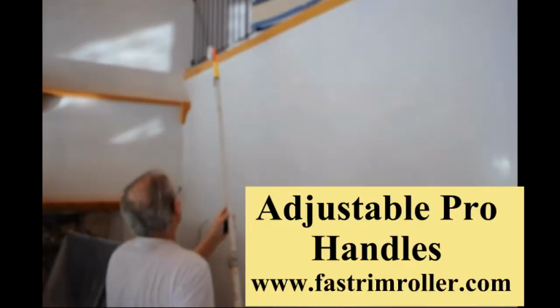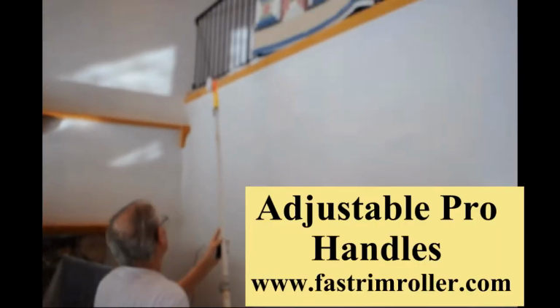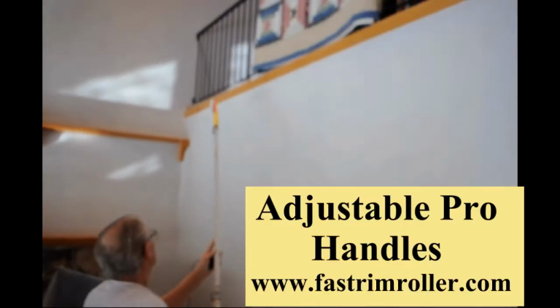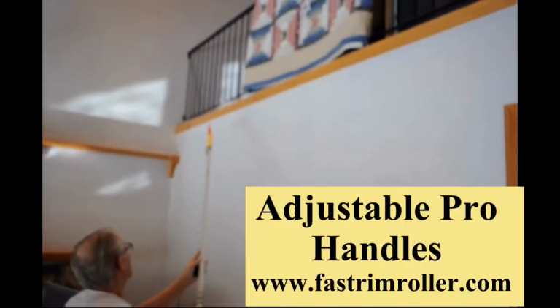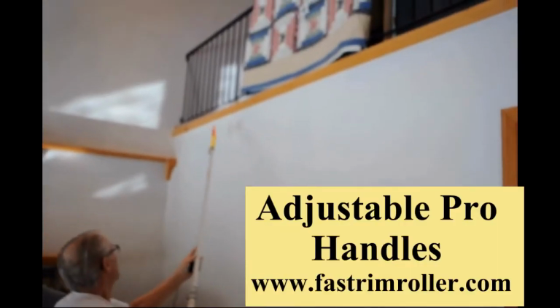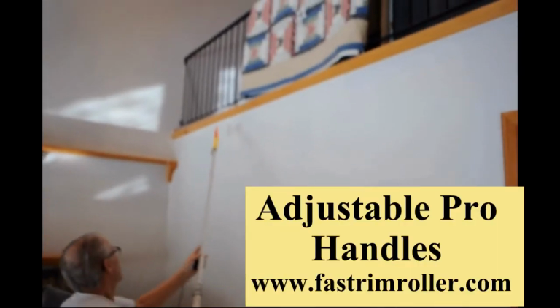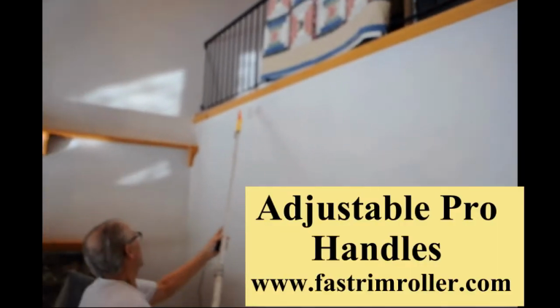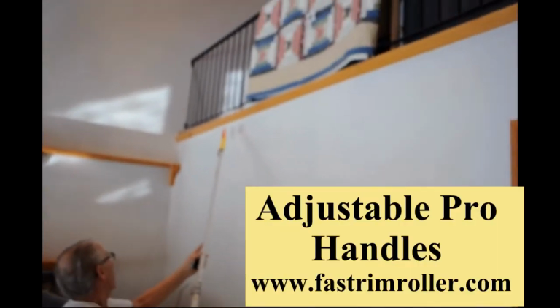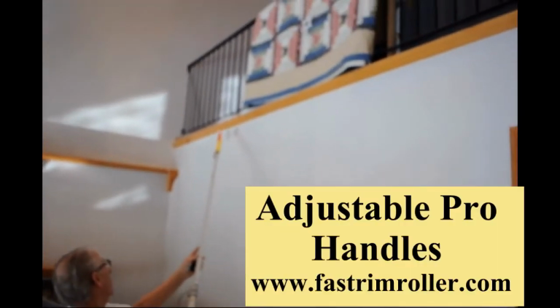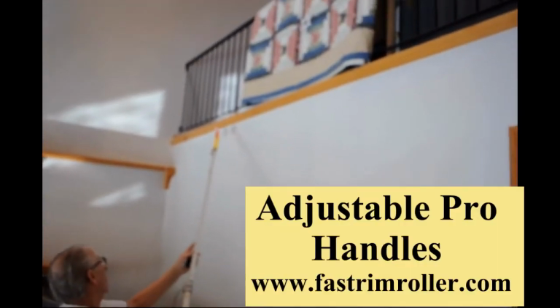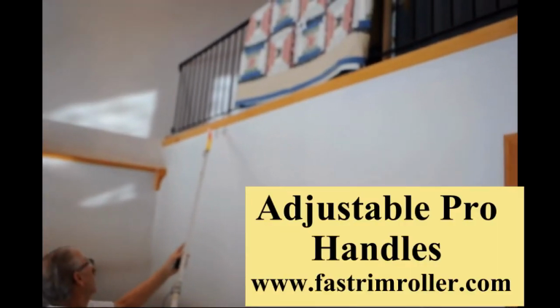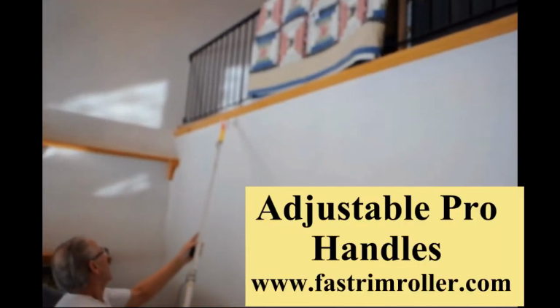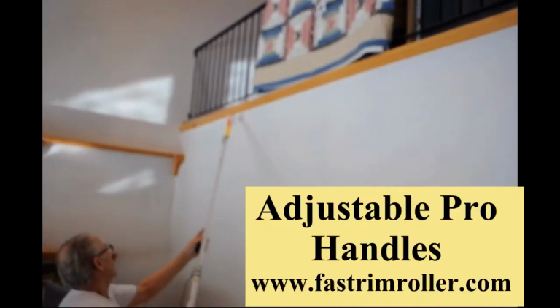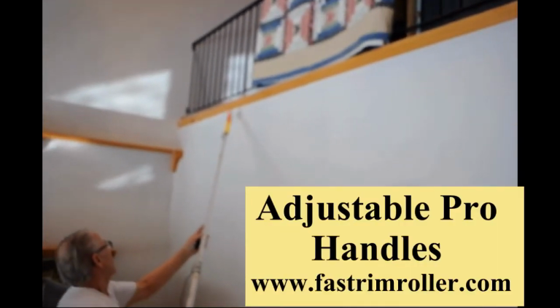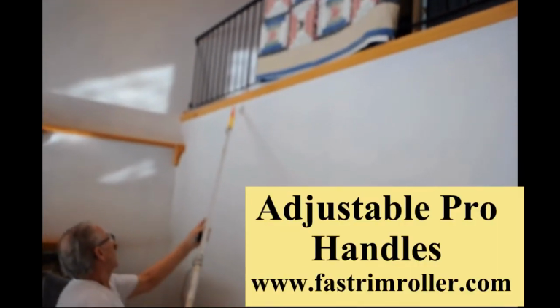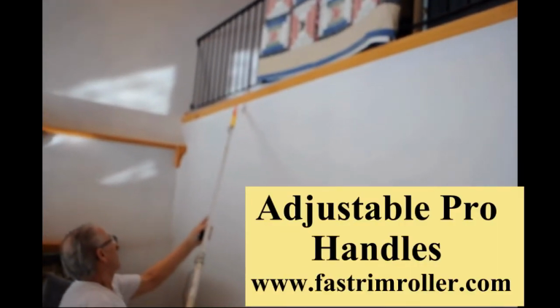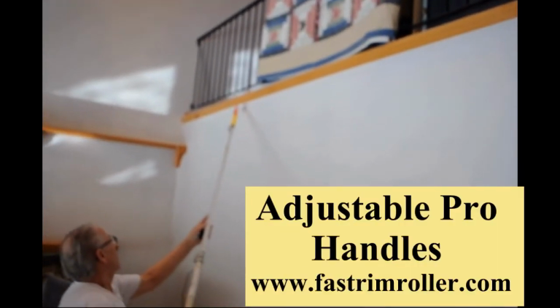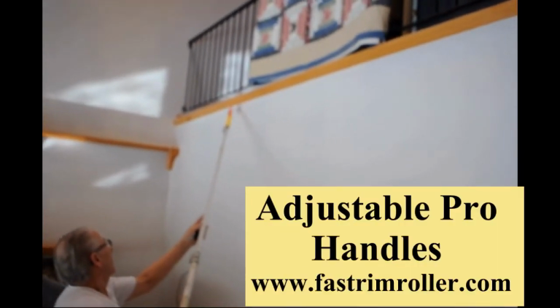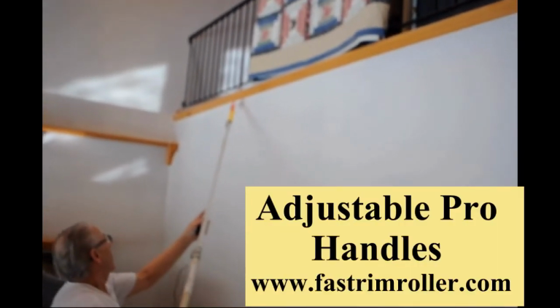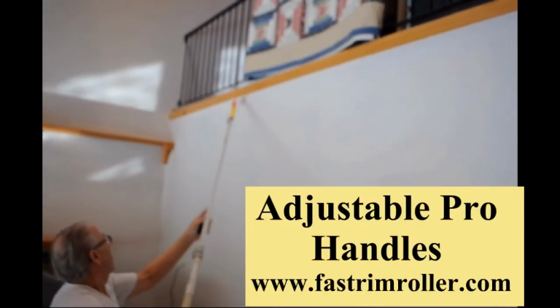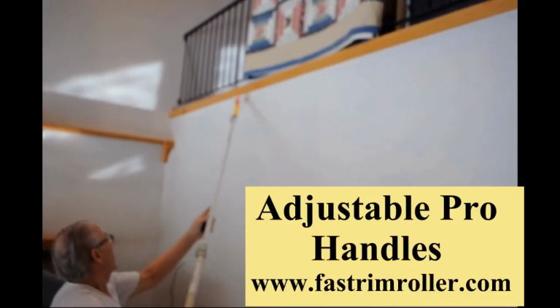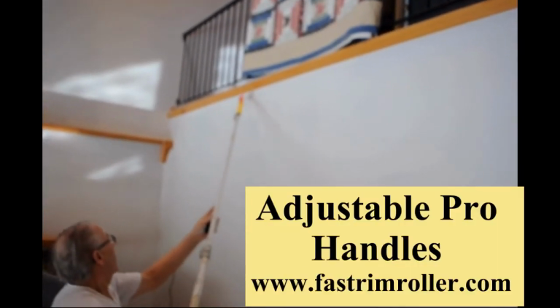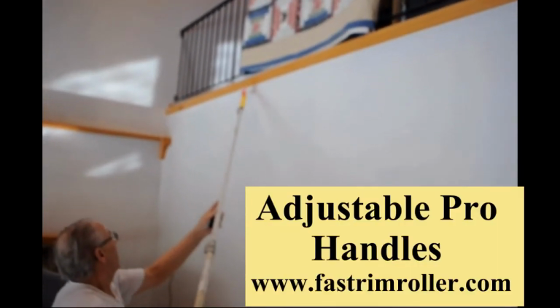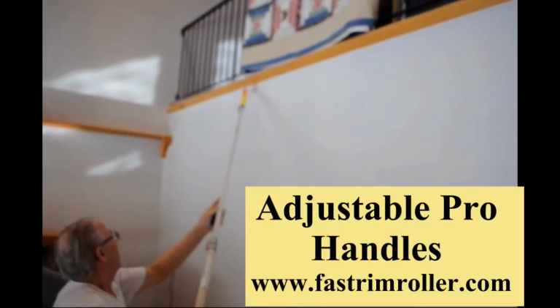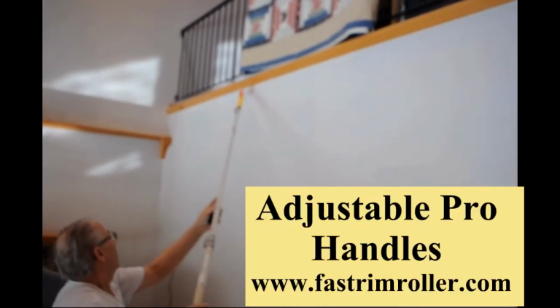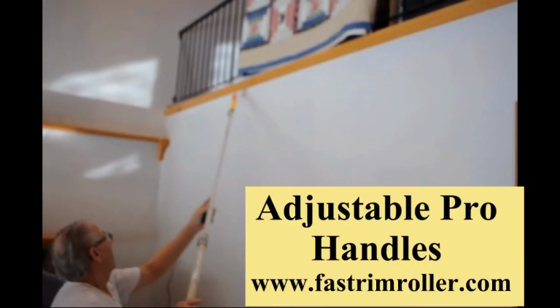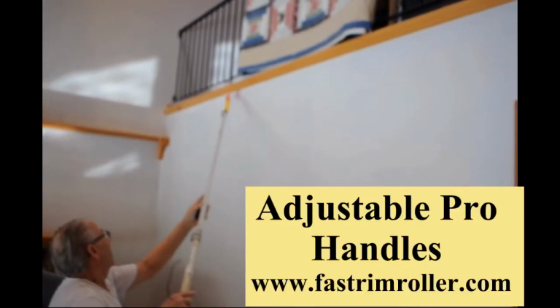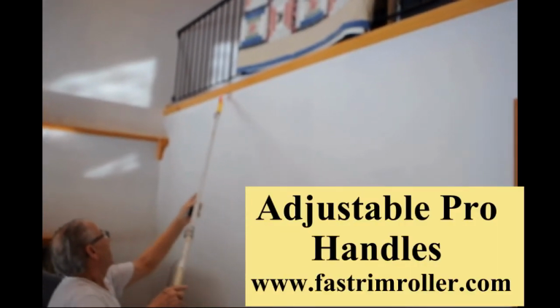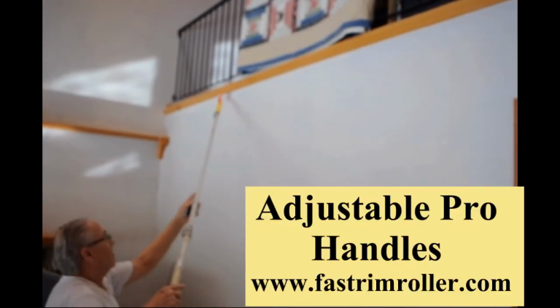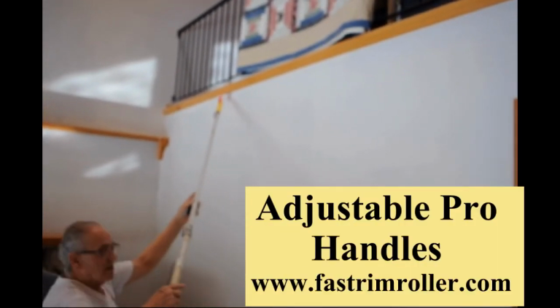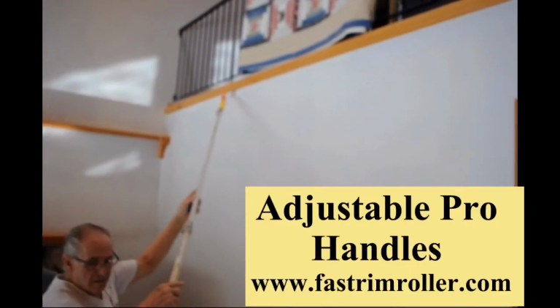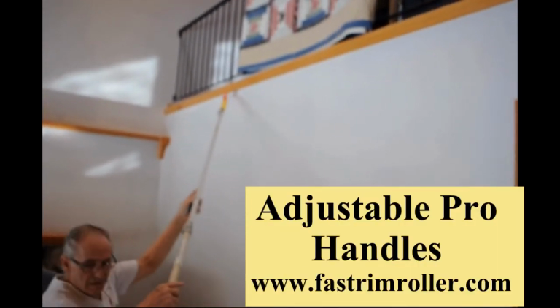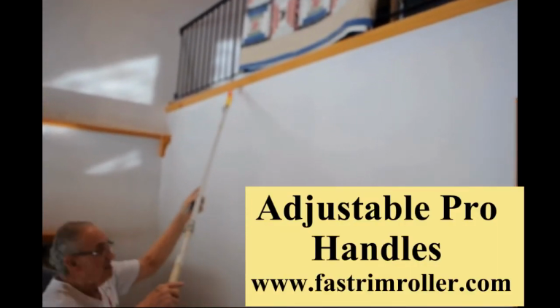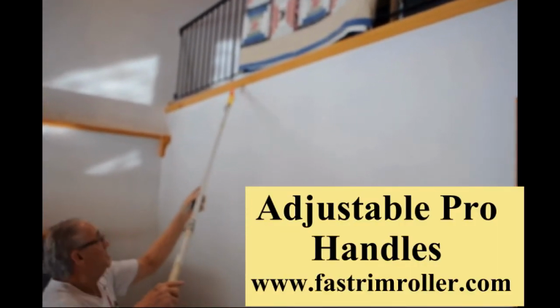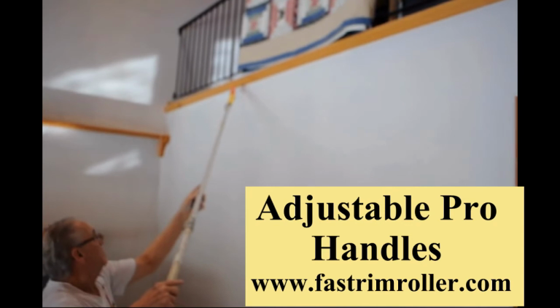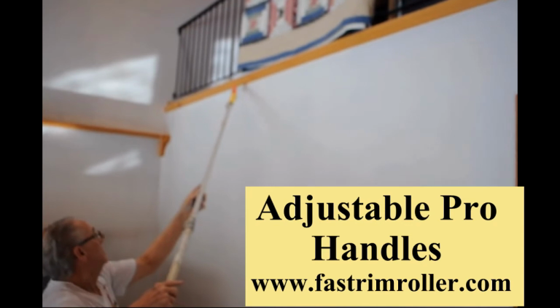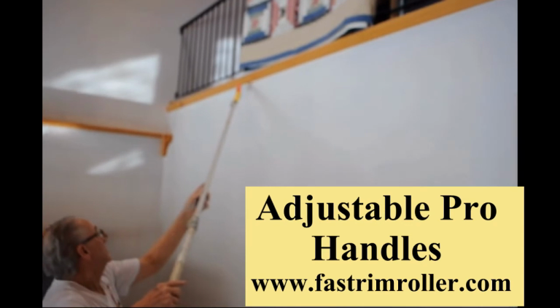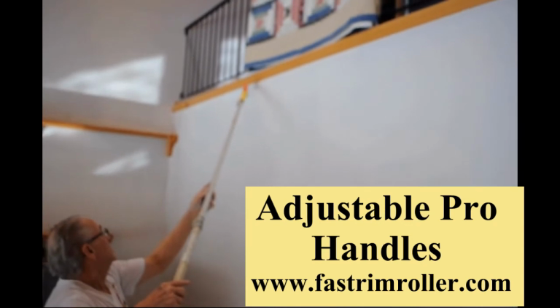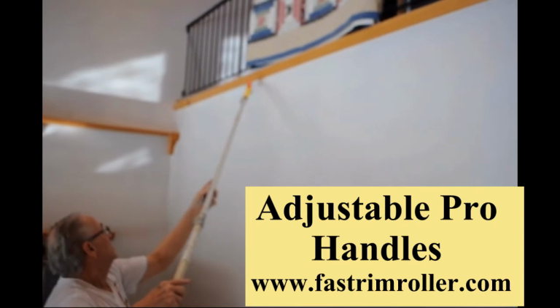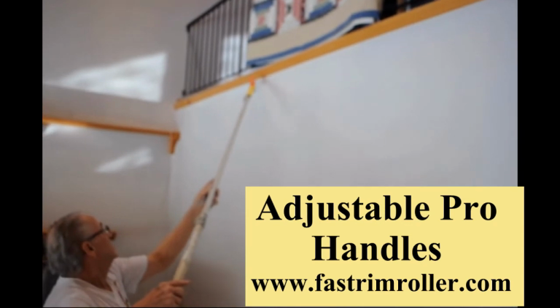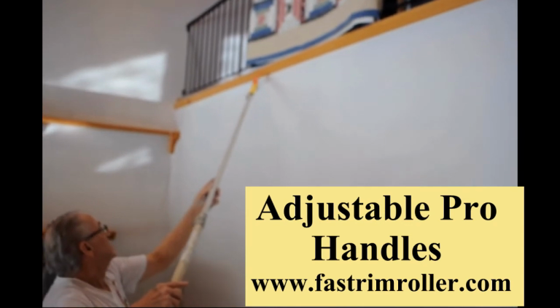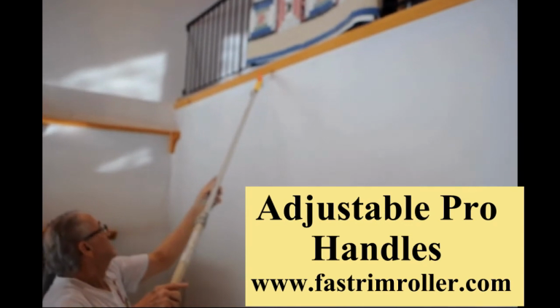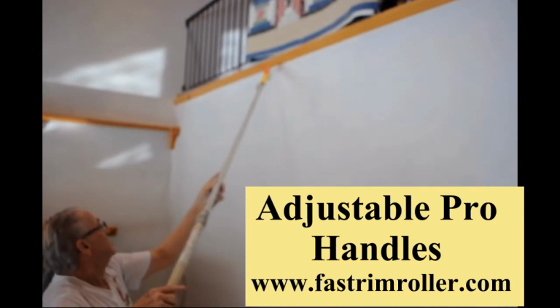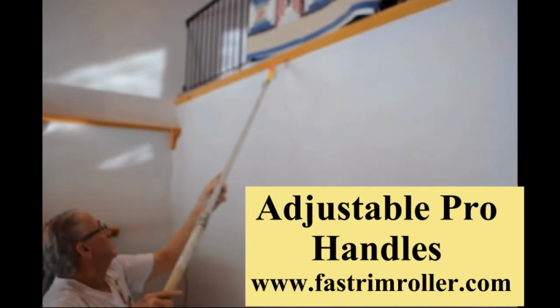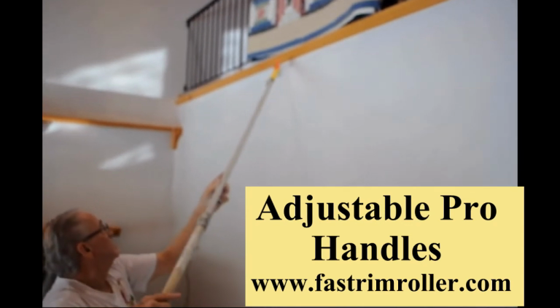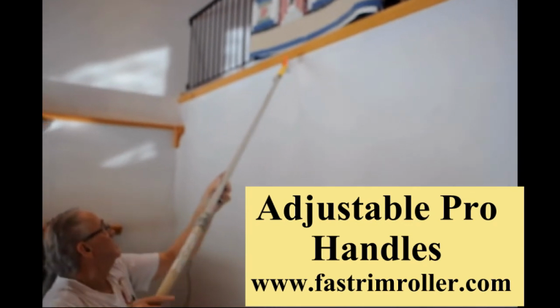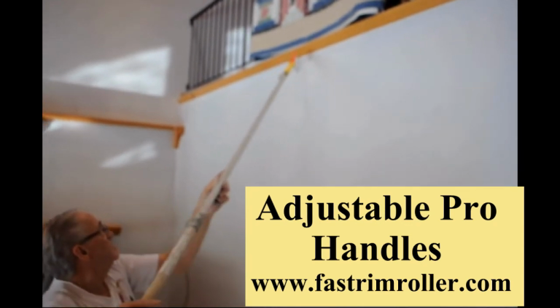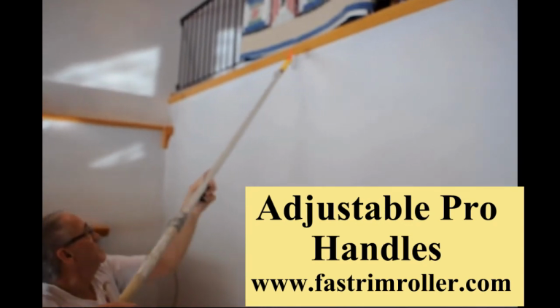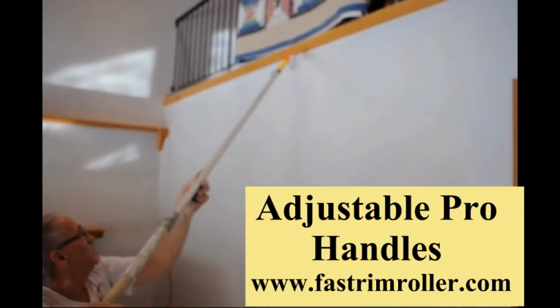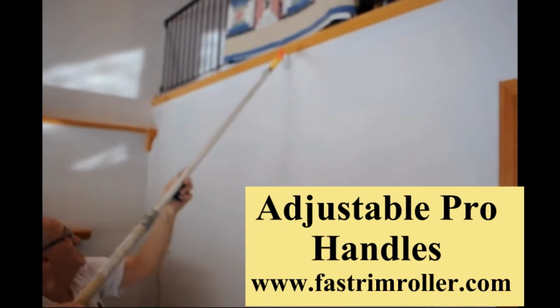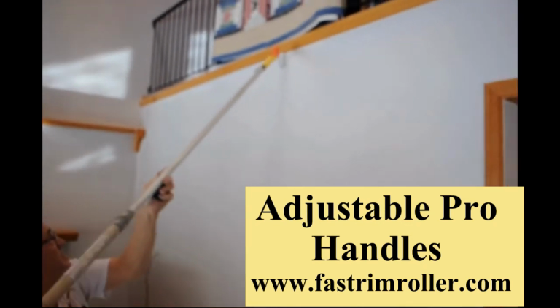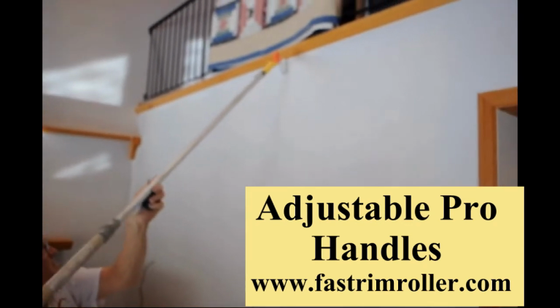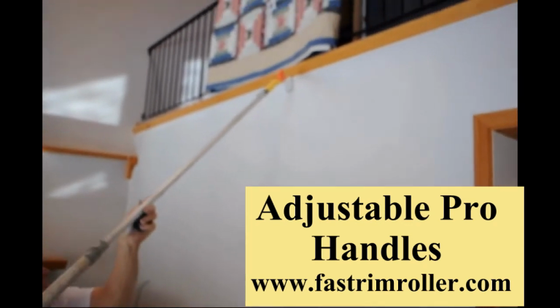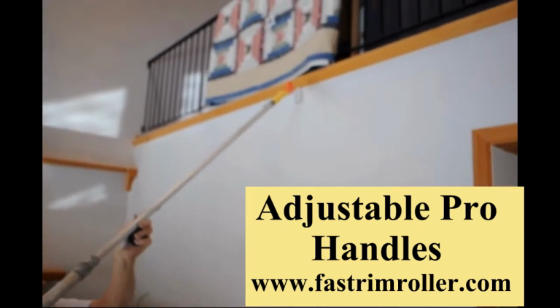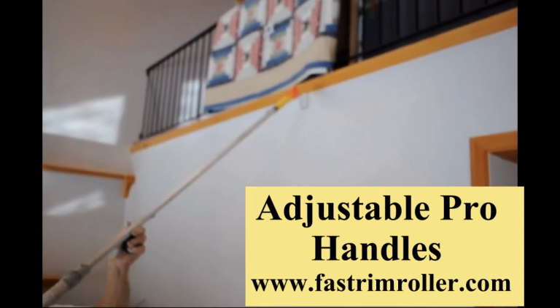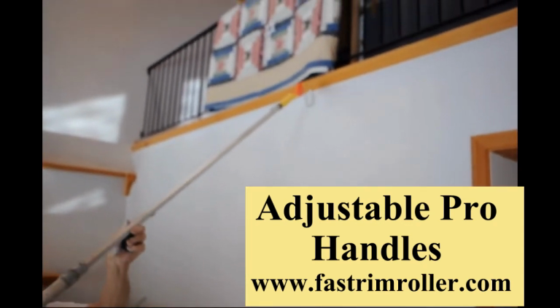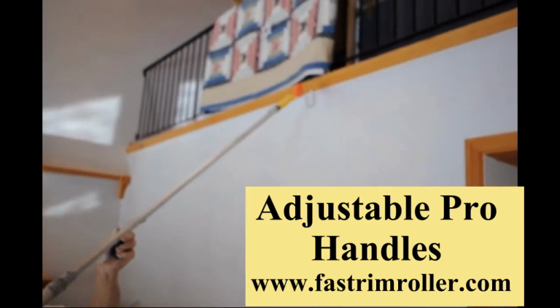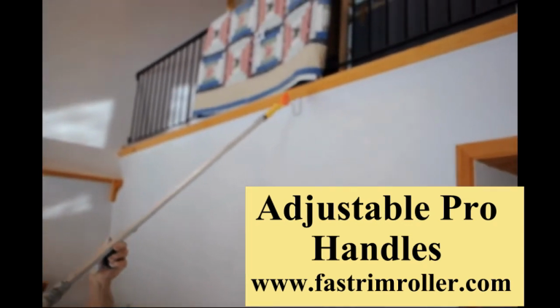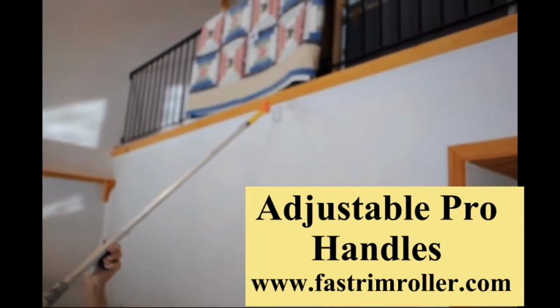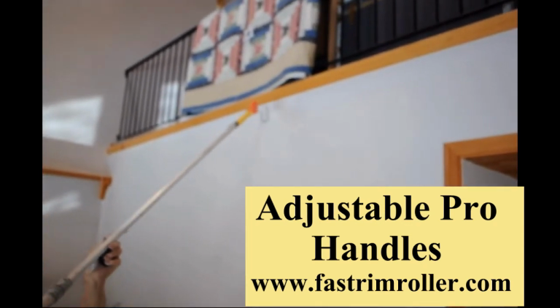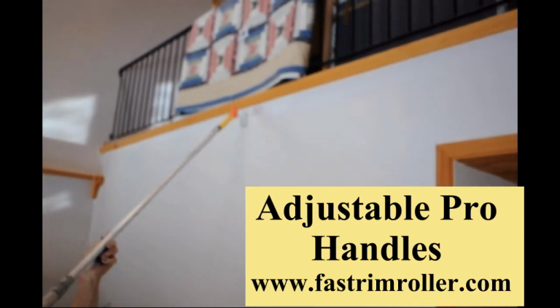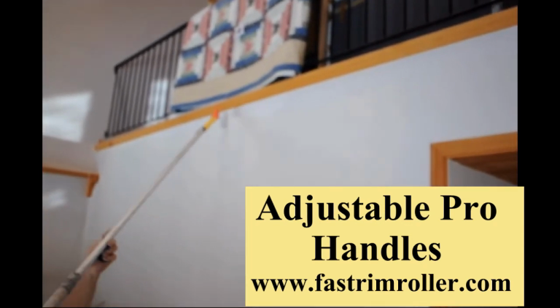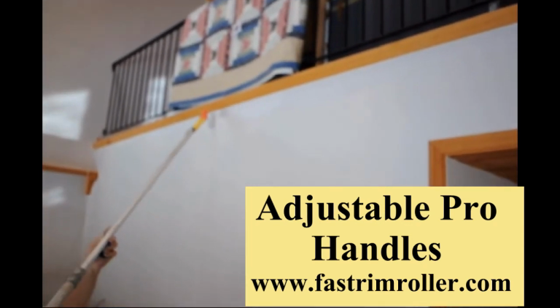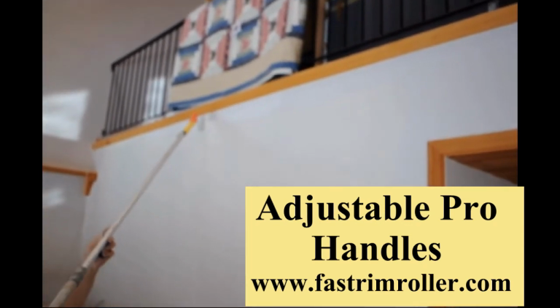This section shows attaching the professional handle on a clip-lock extension pole and setting the correct angle that allows us to edge along trim that is over nine feet in the air.